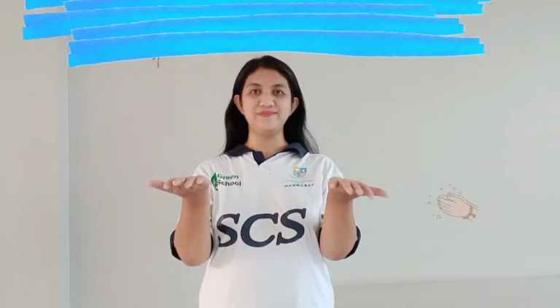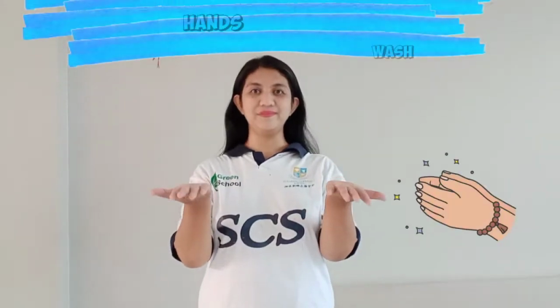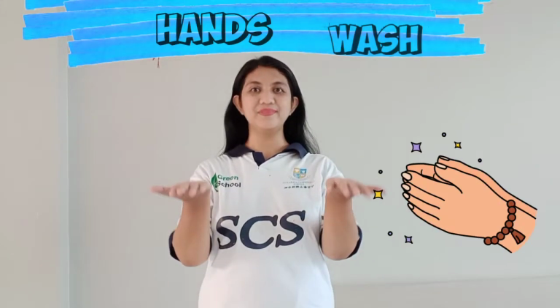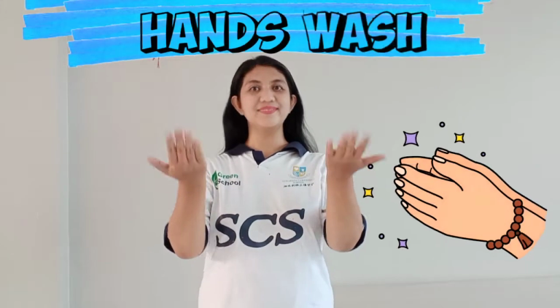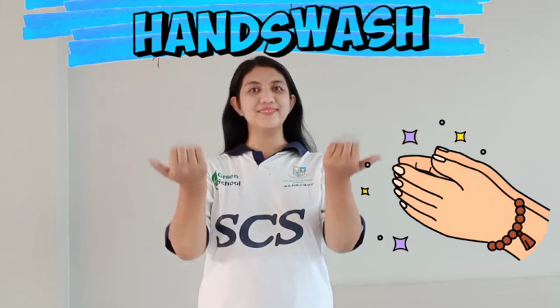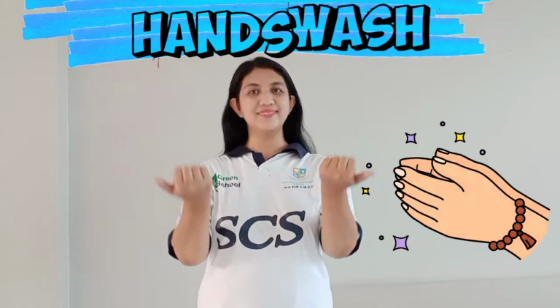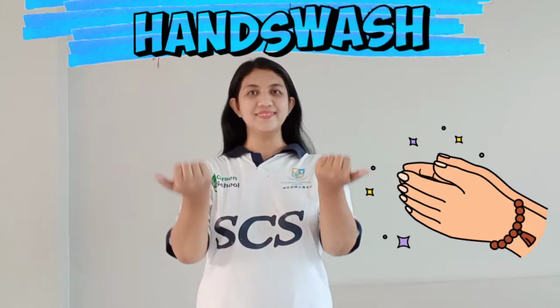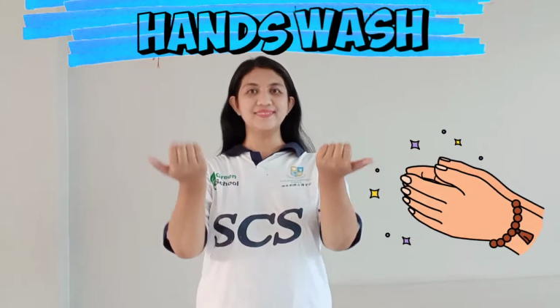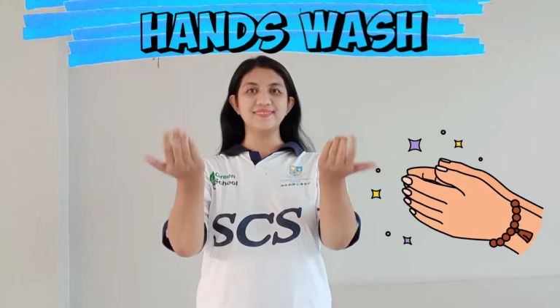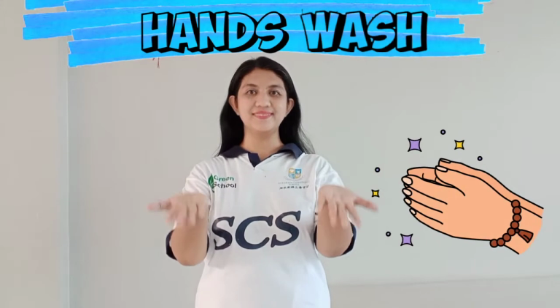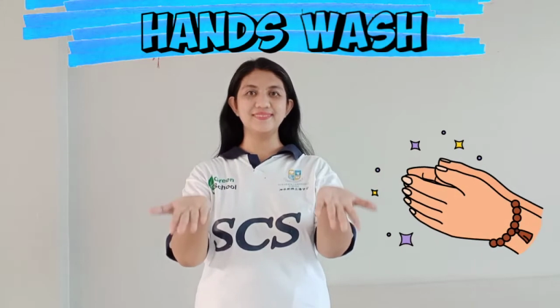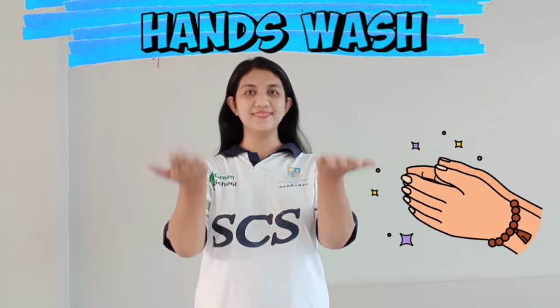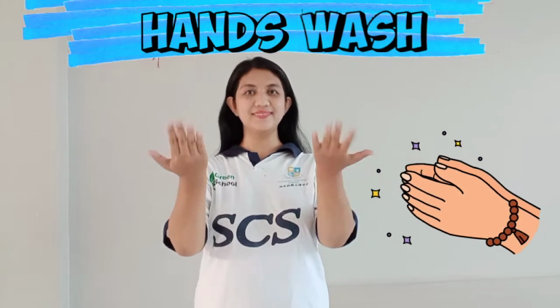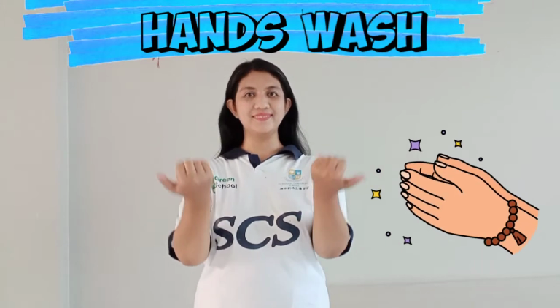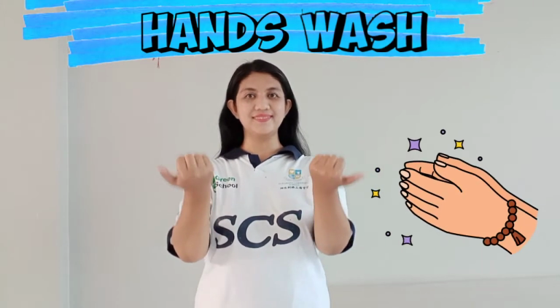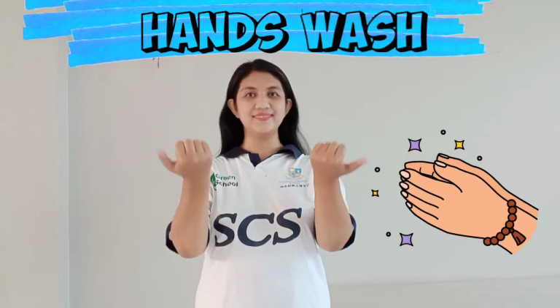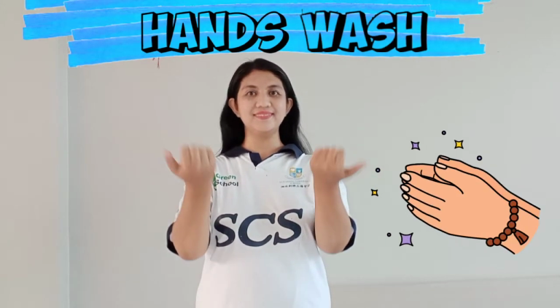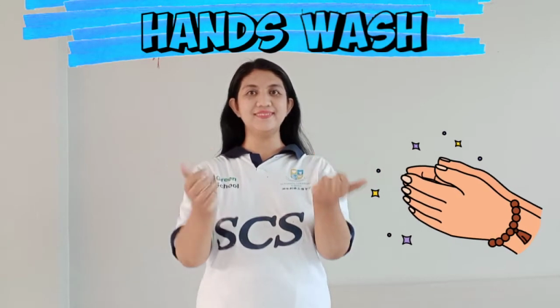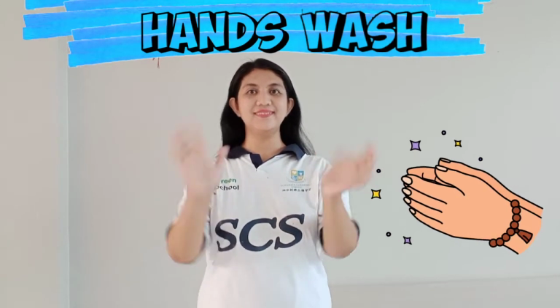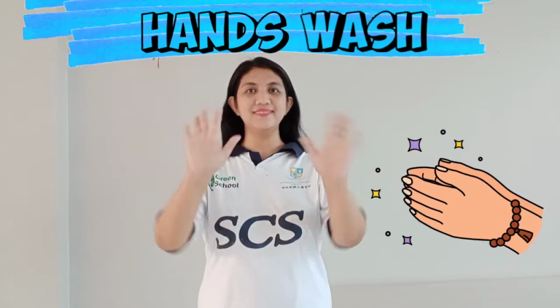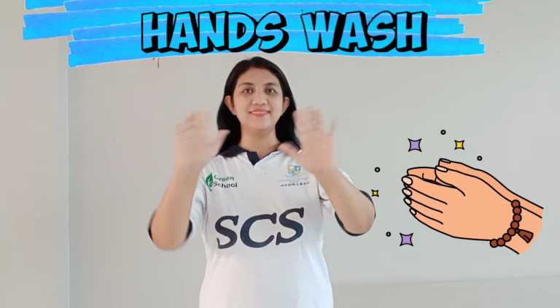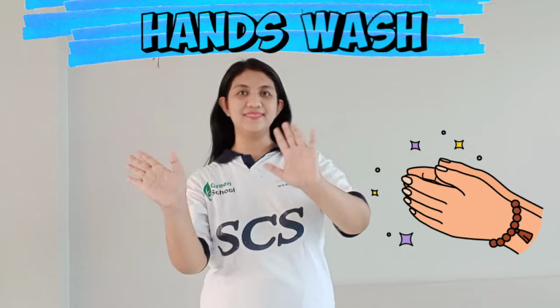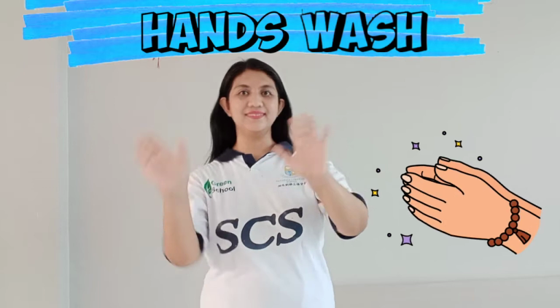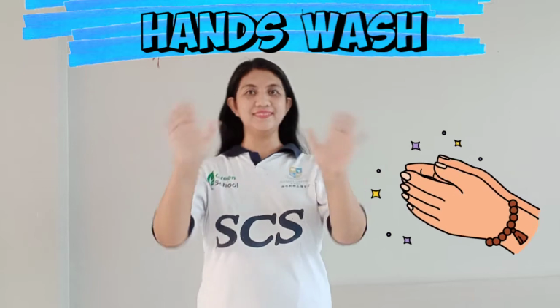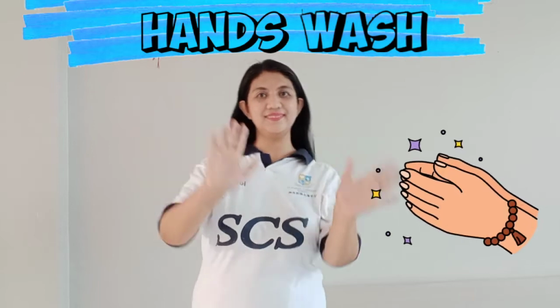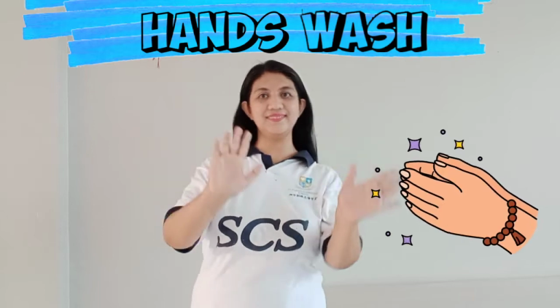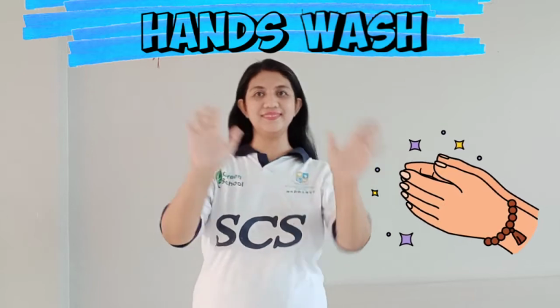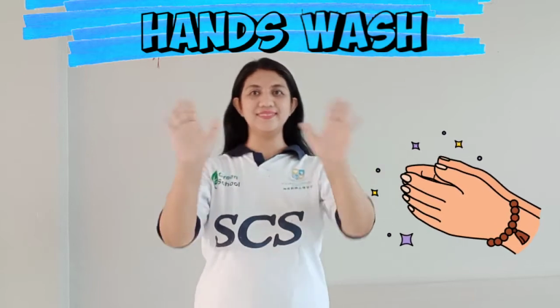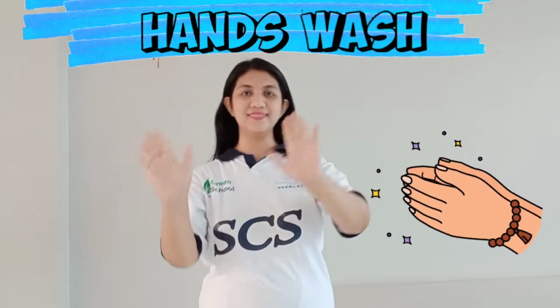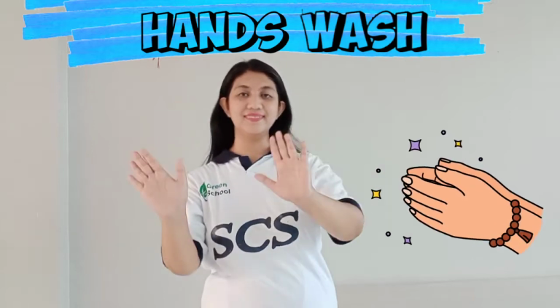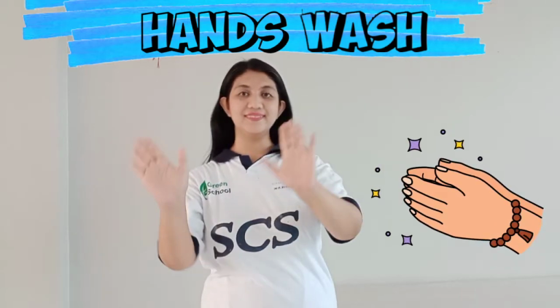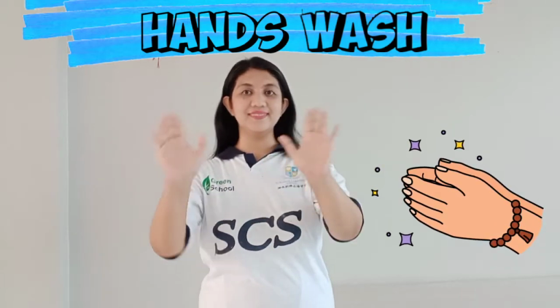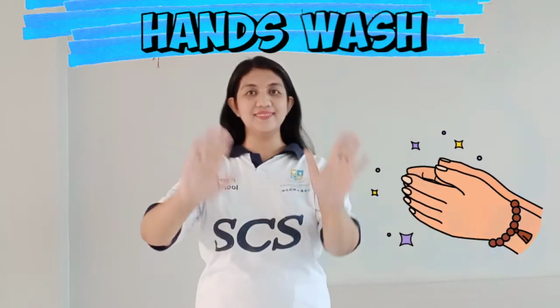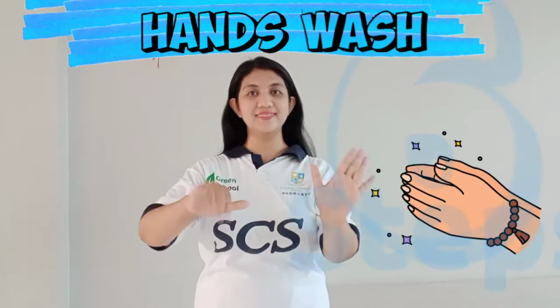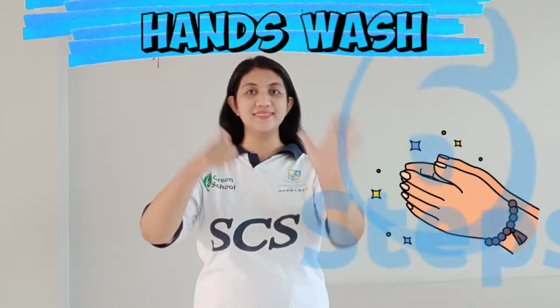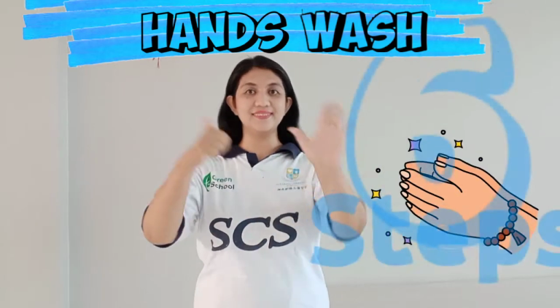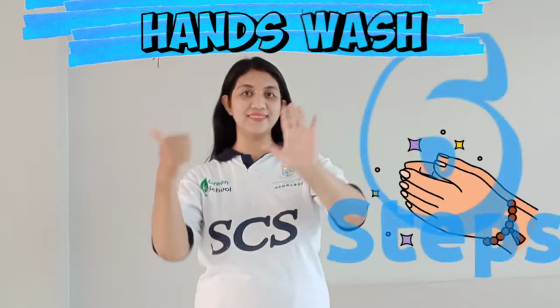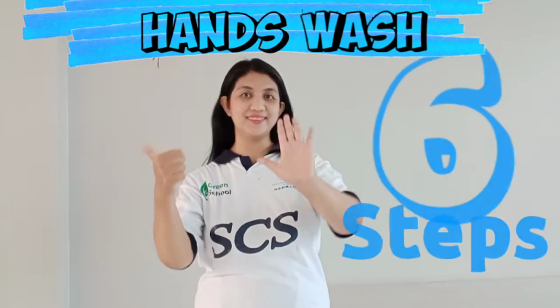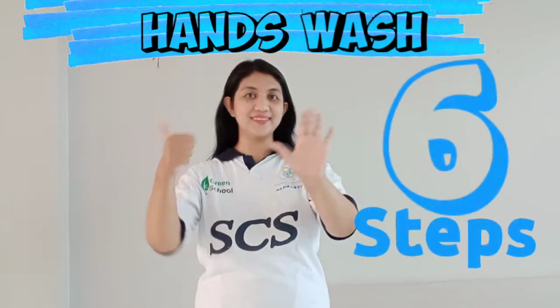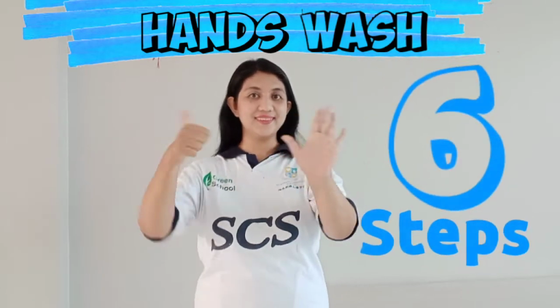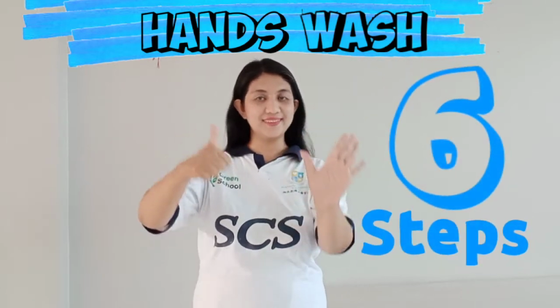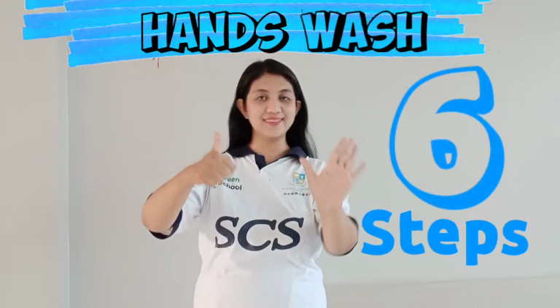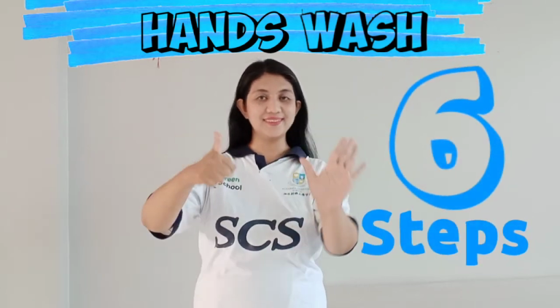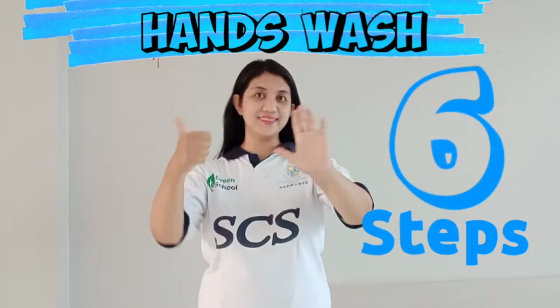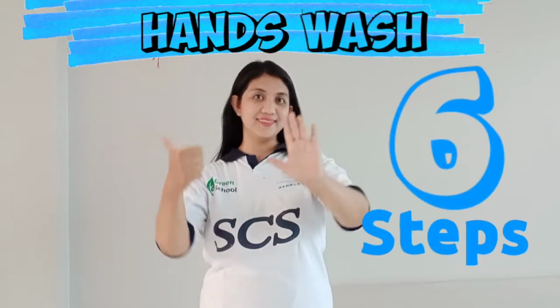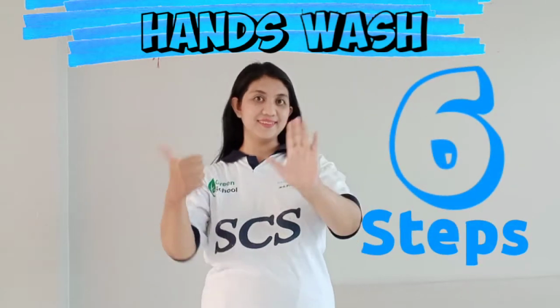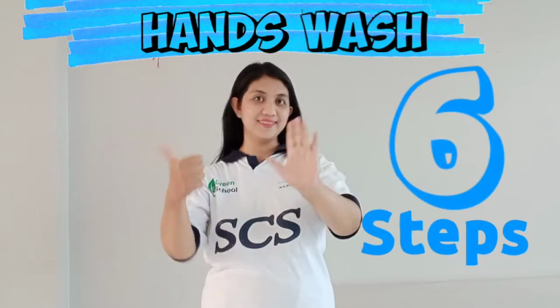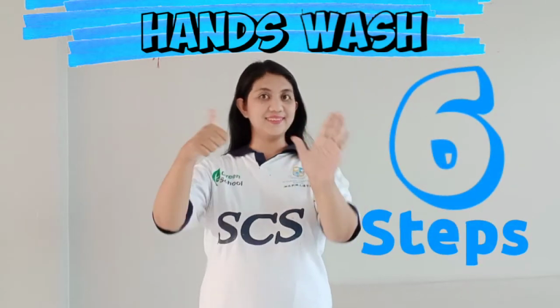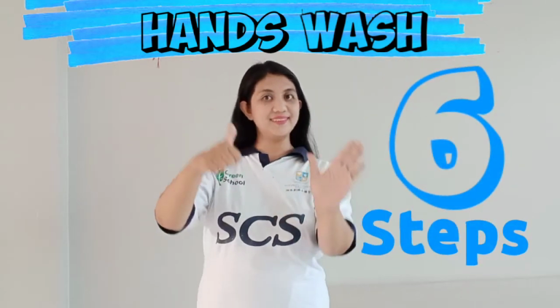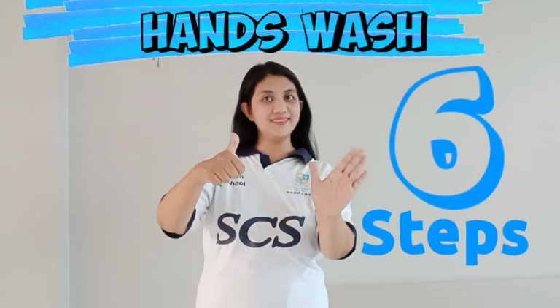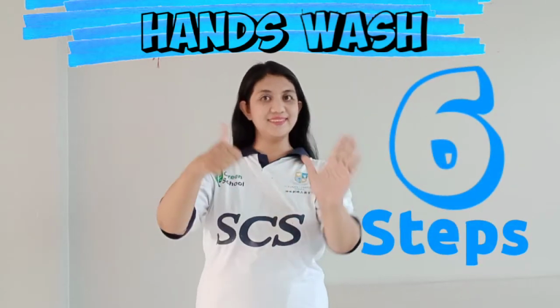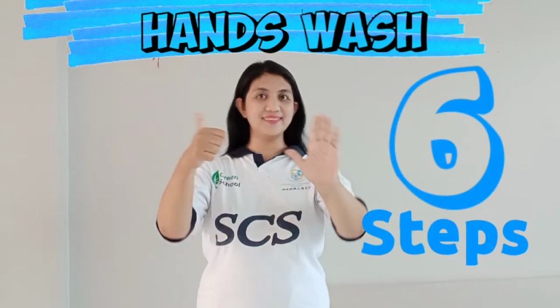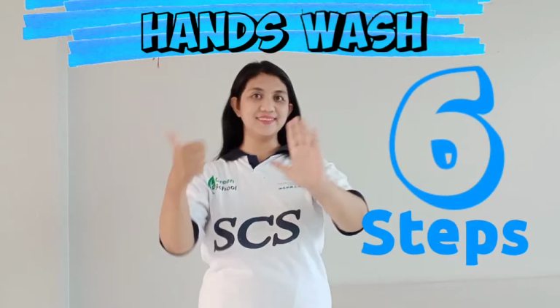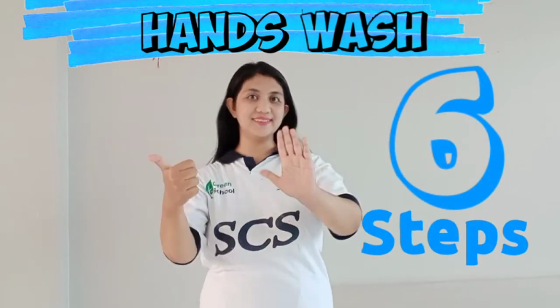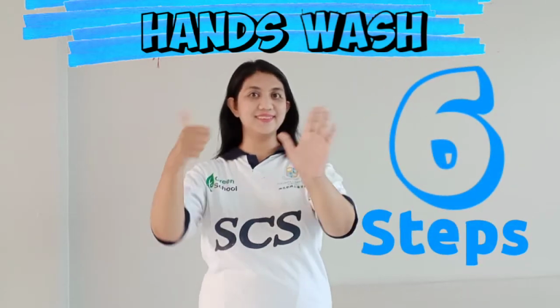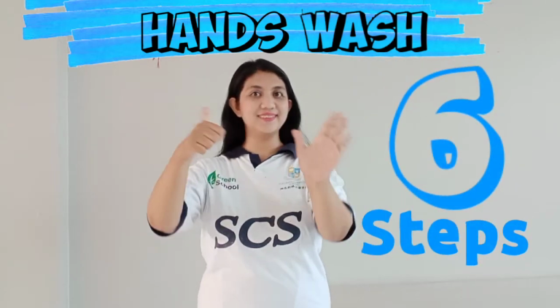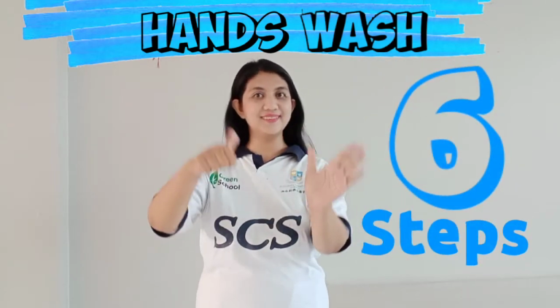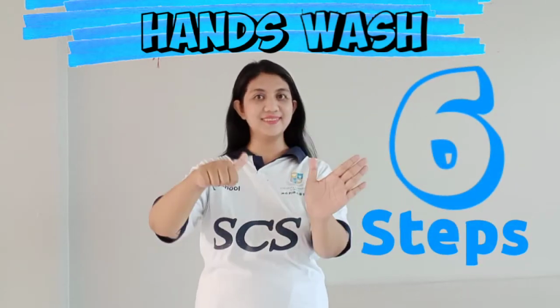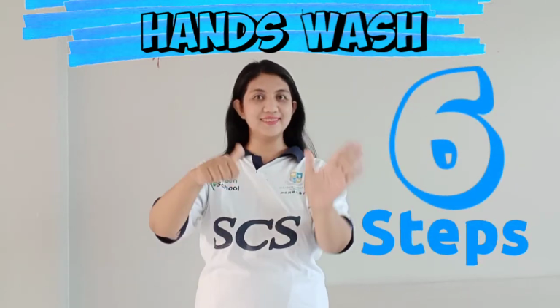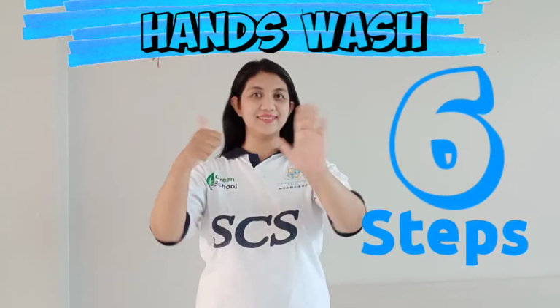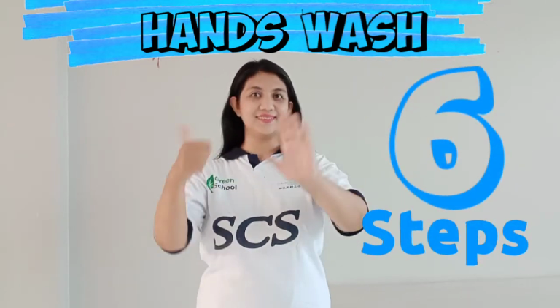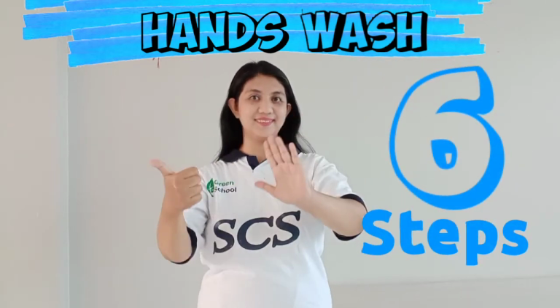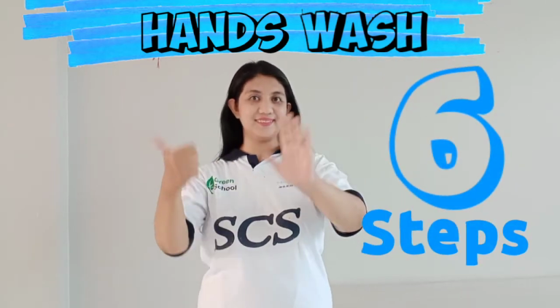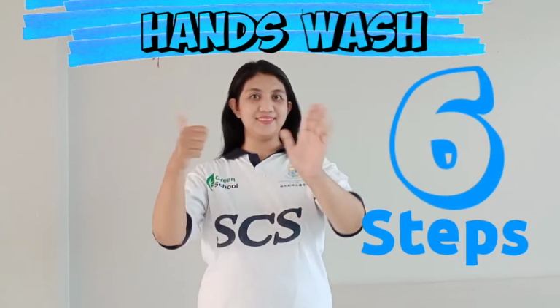Hand wash, hand wash so easy, six steps you can follow me.